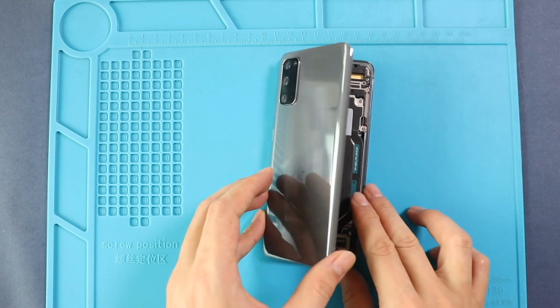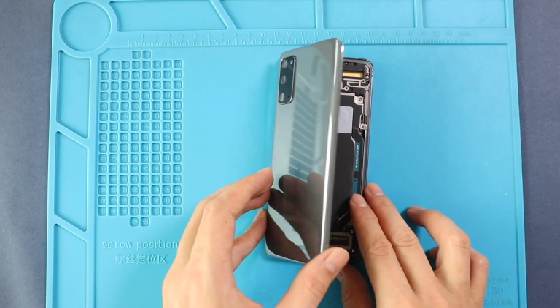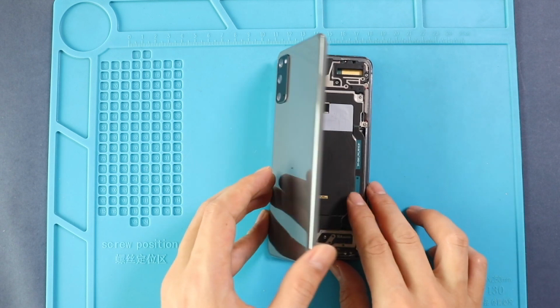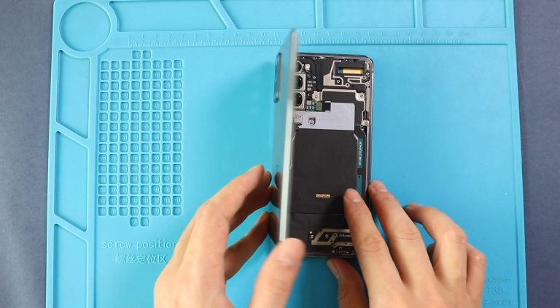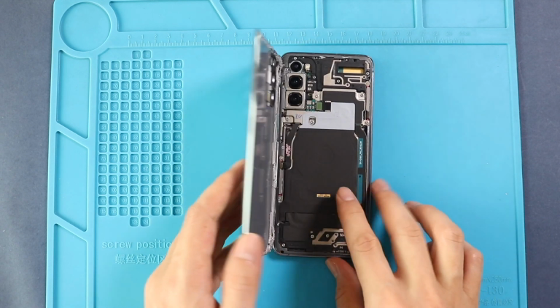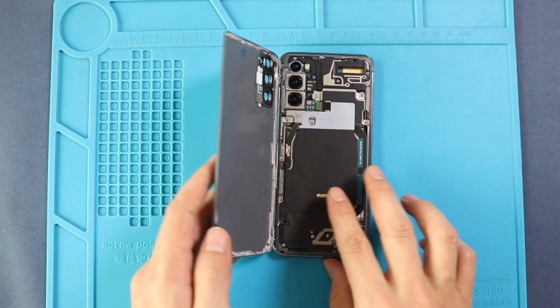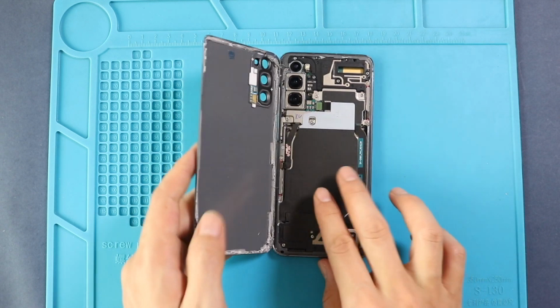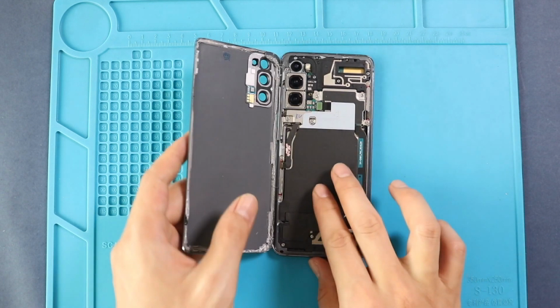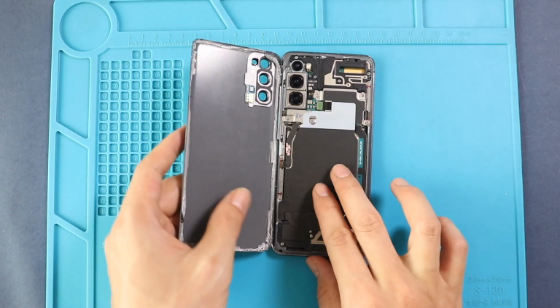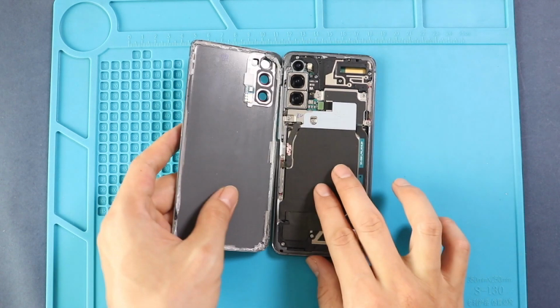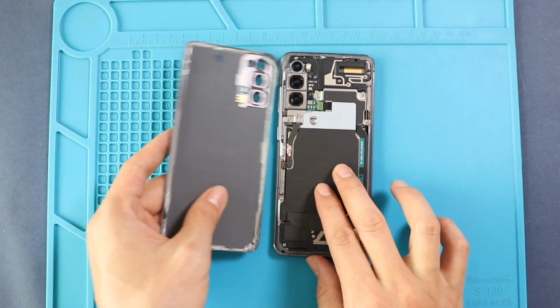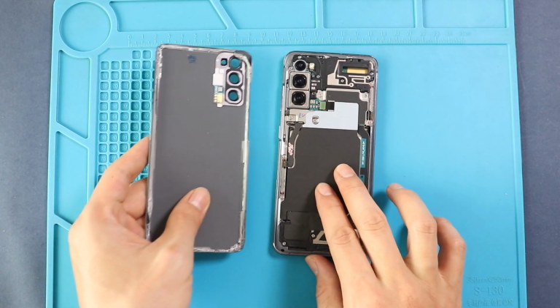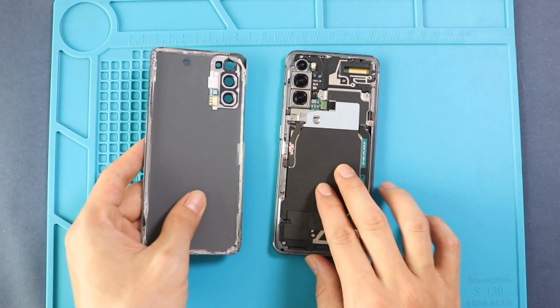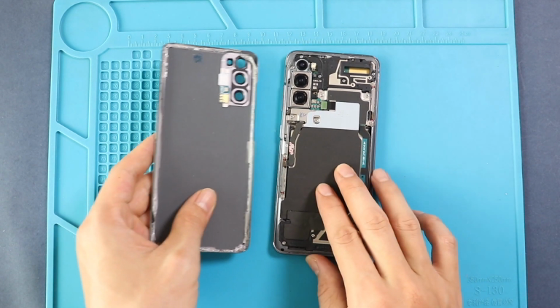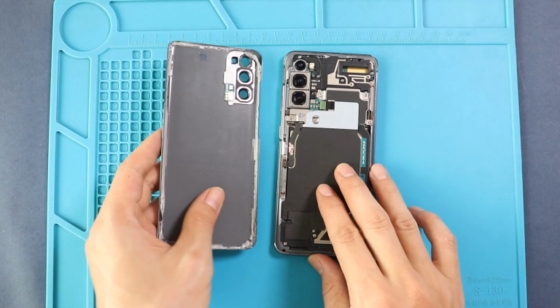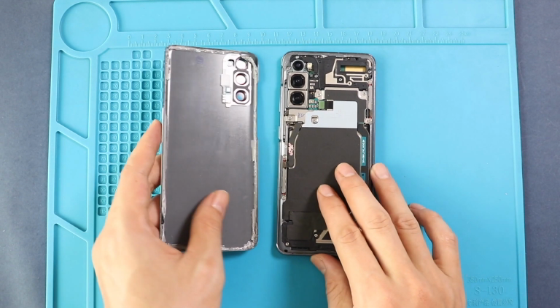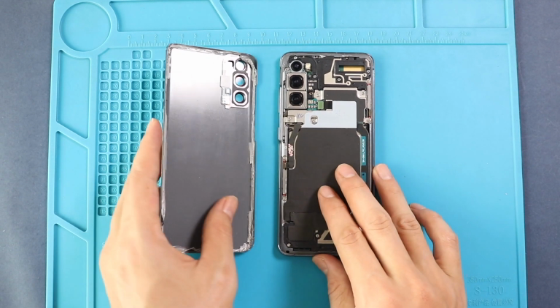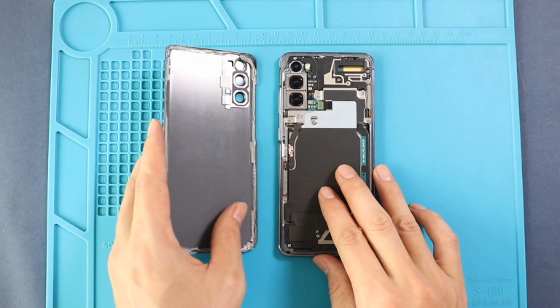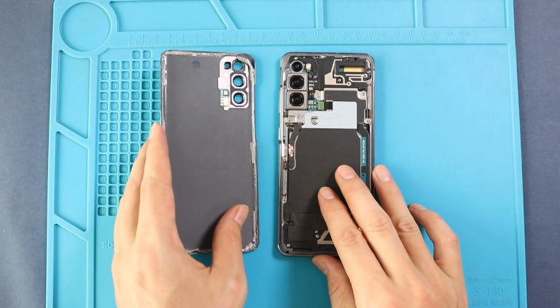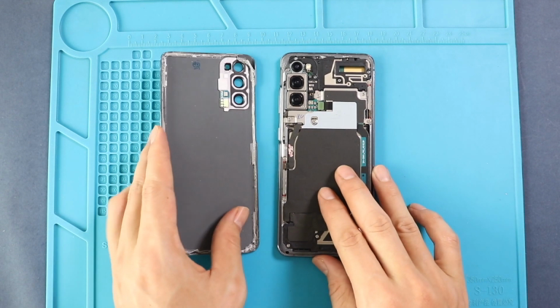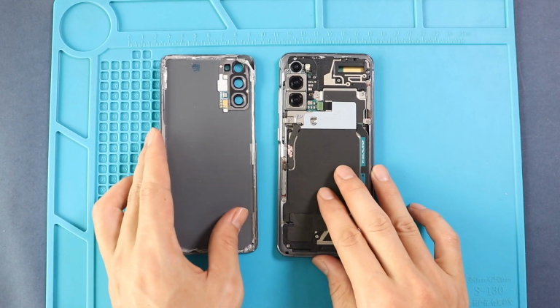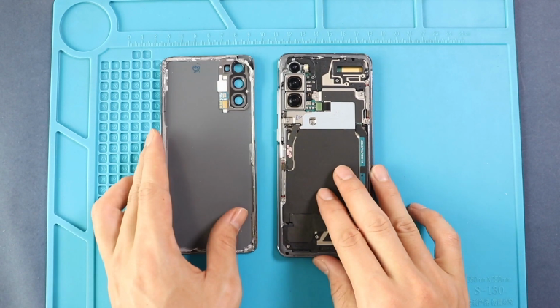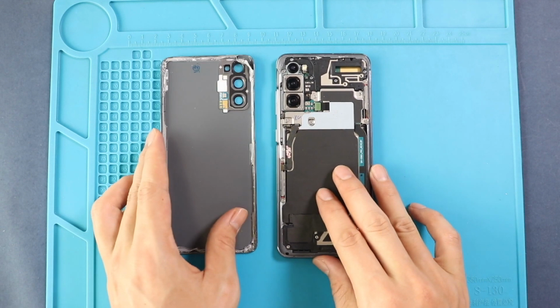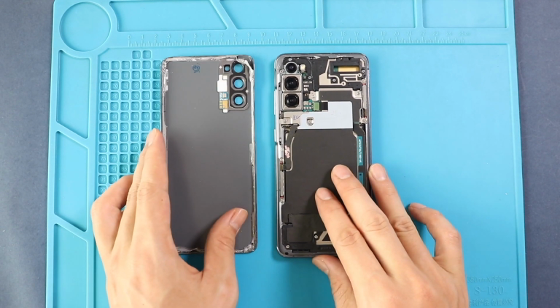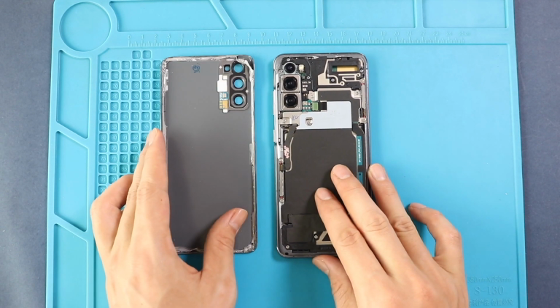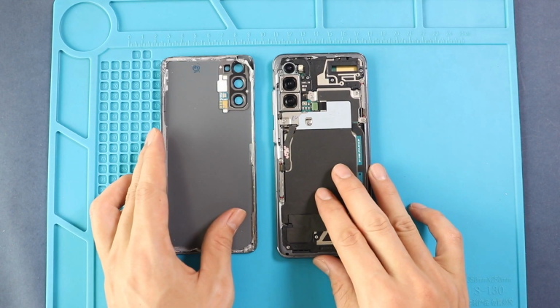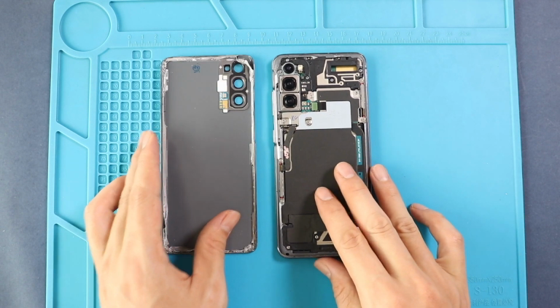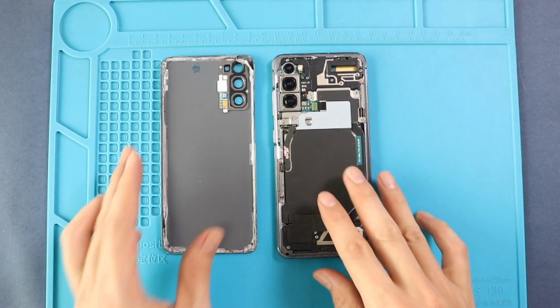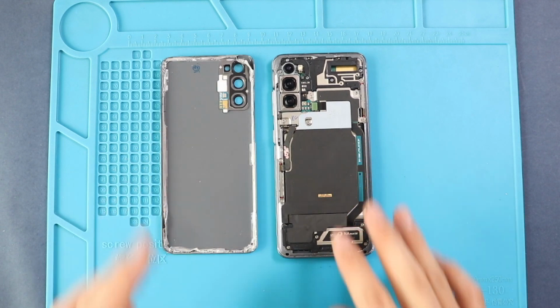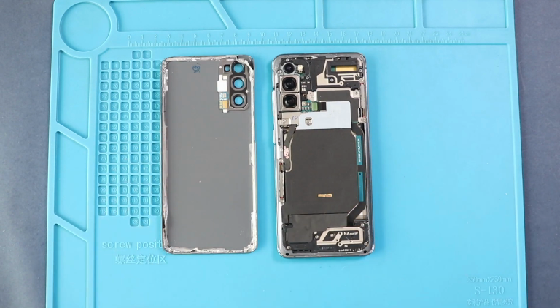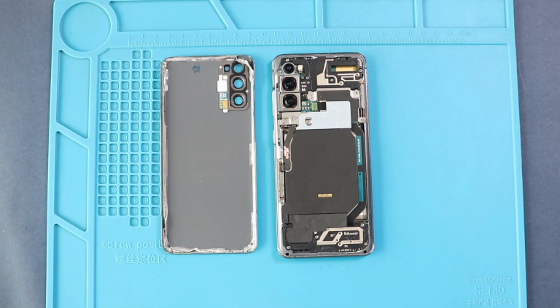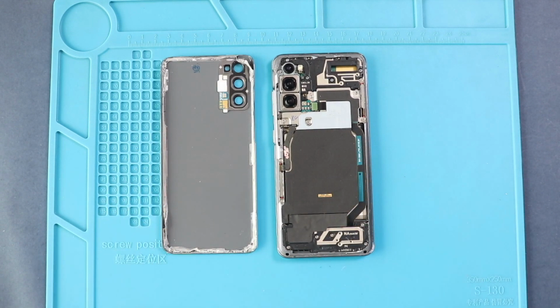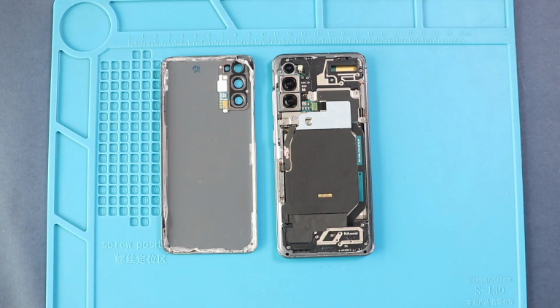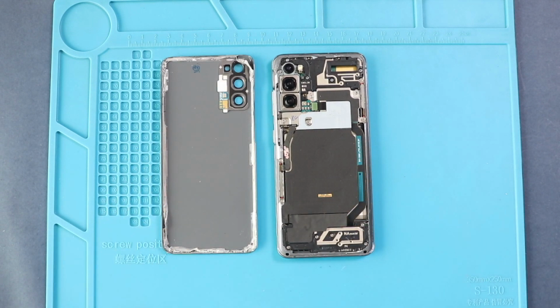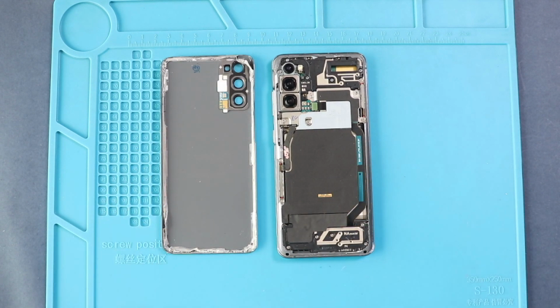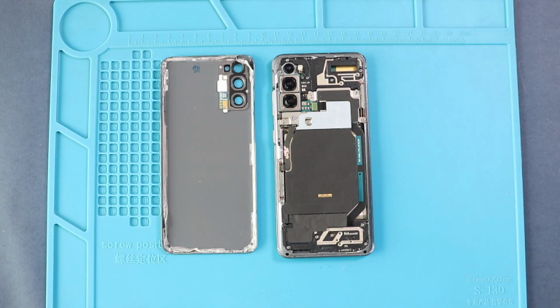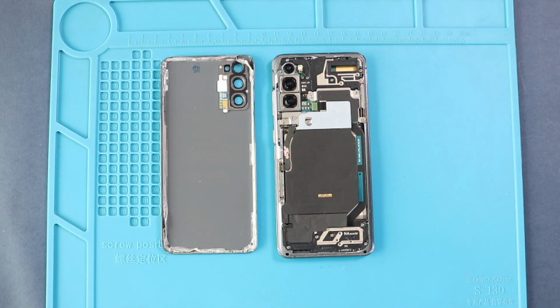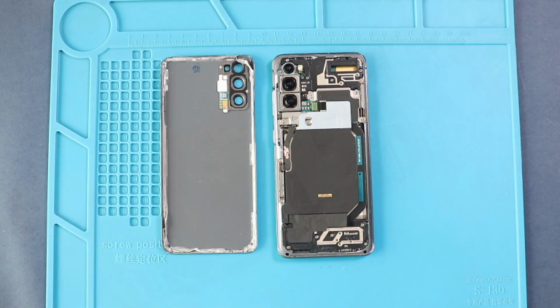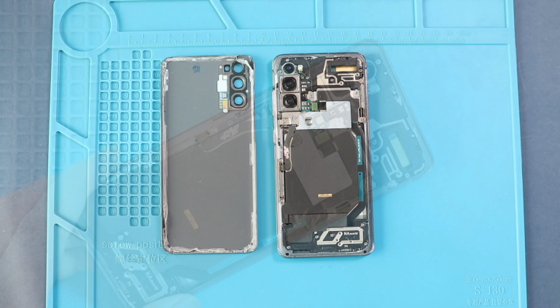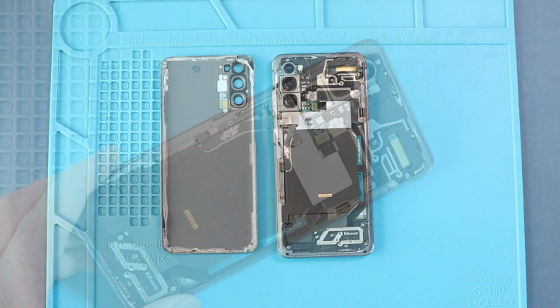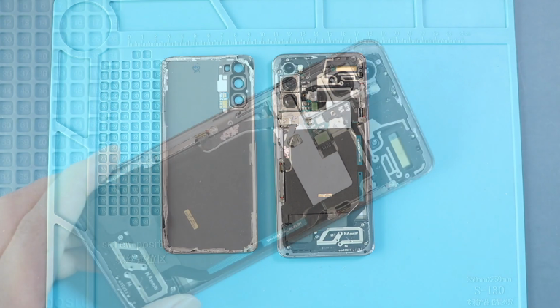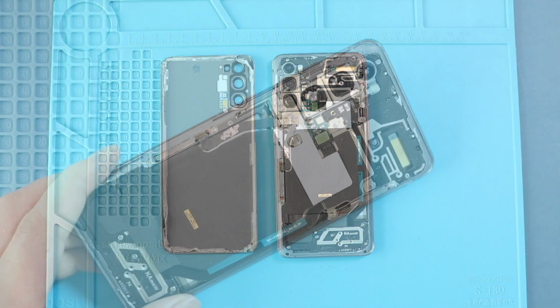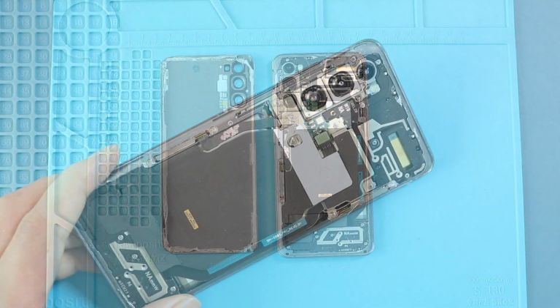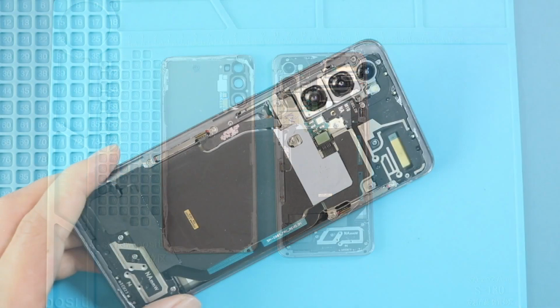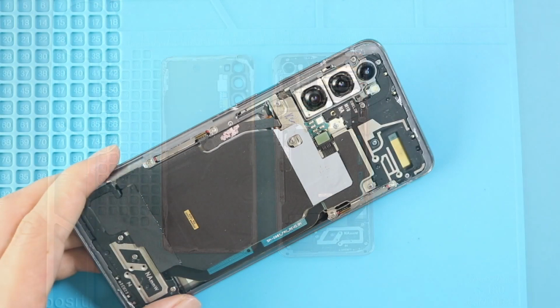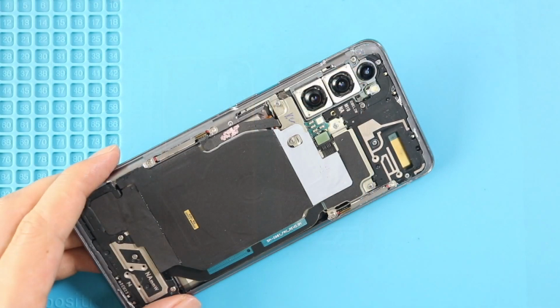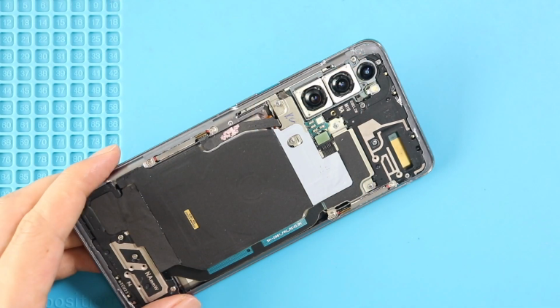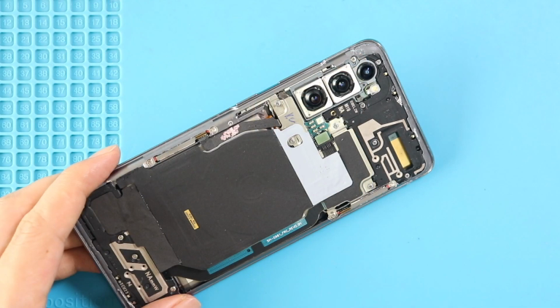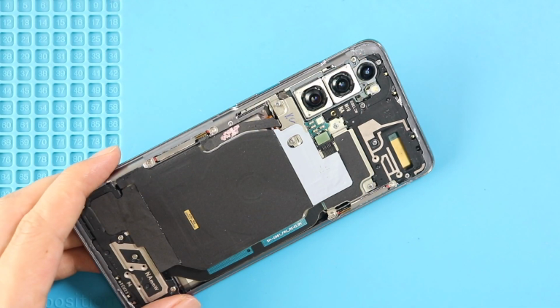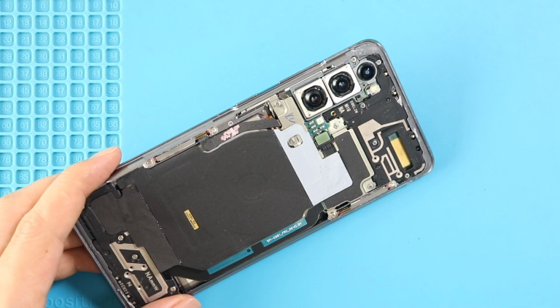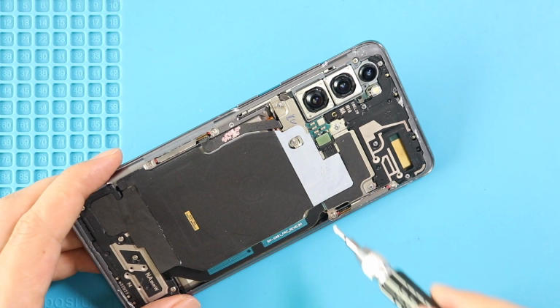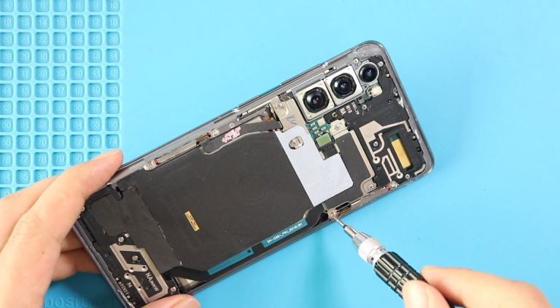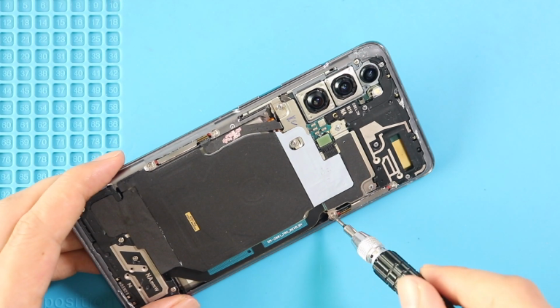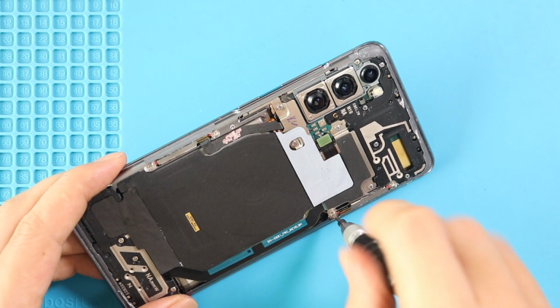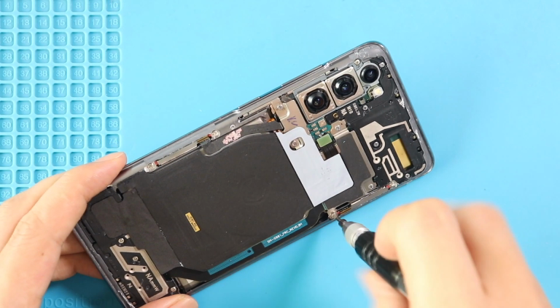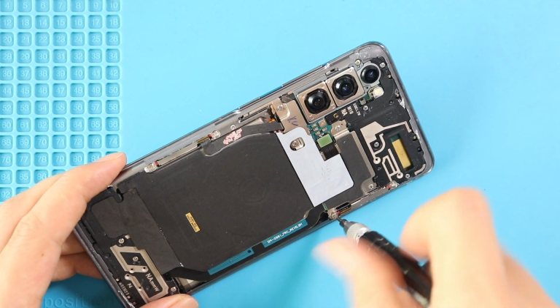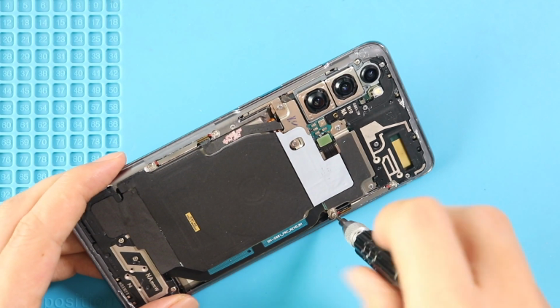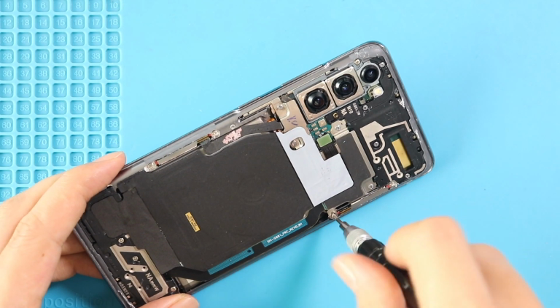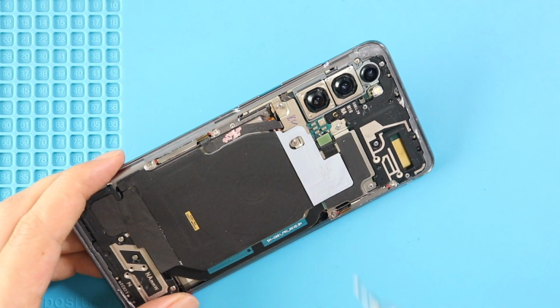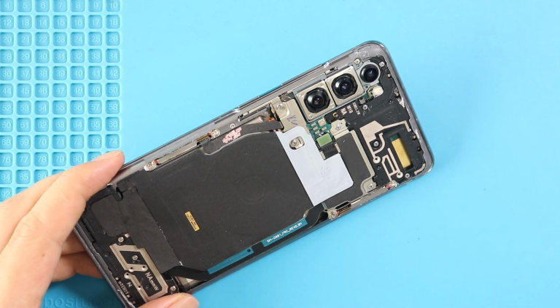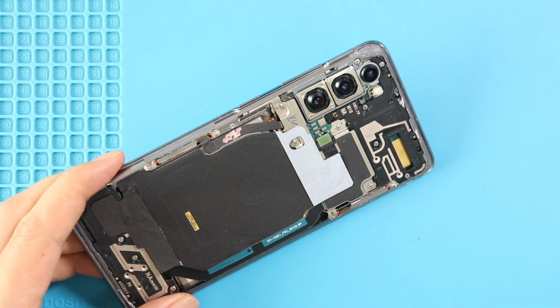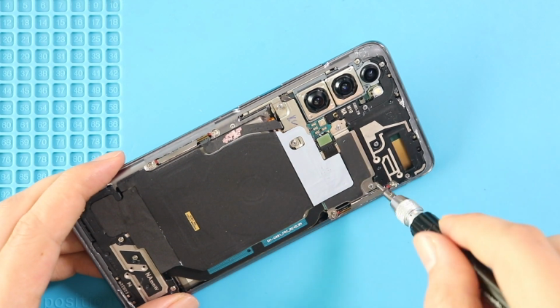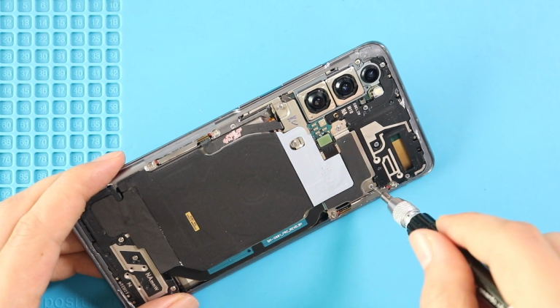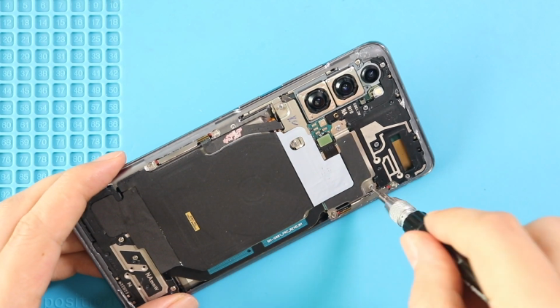Next, take out the back cover and then undo five screws and disconnect the connector to take out the wireless pad, and also disconnect the battery plug.